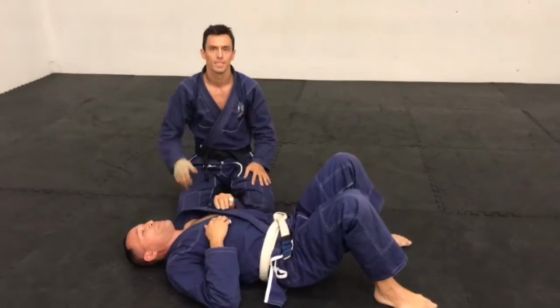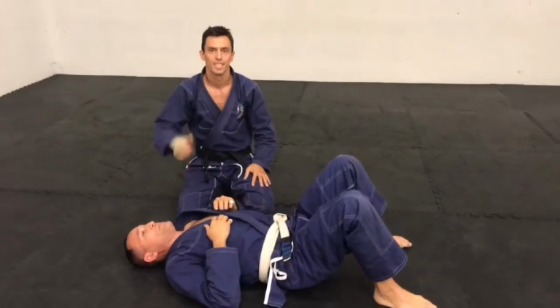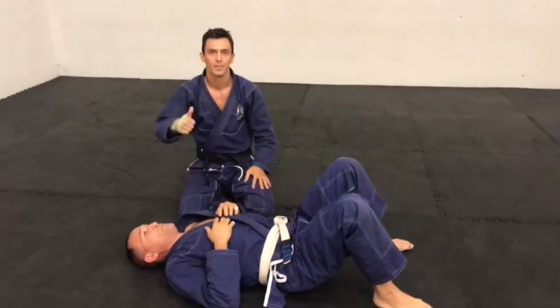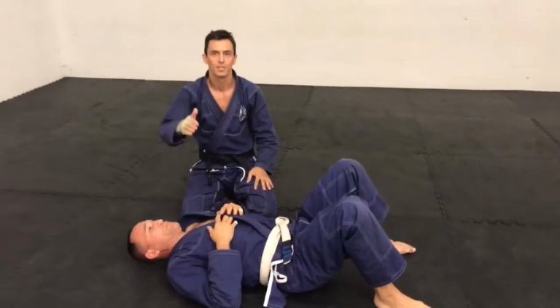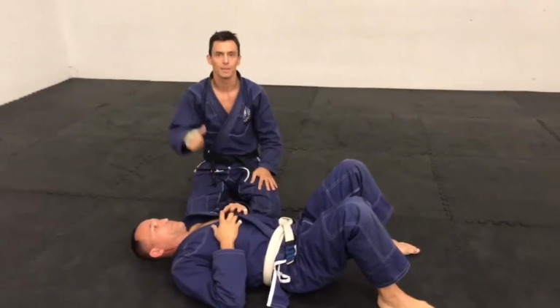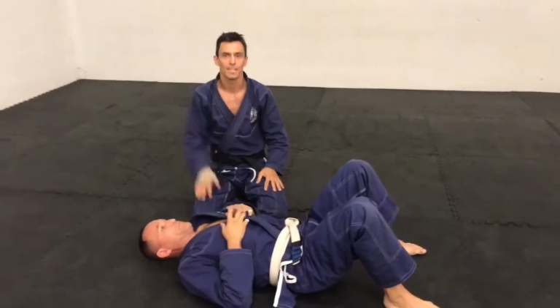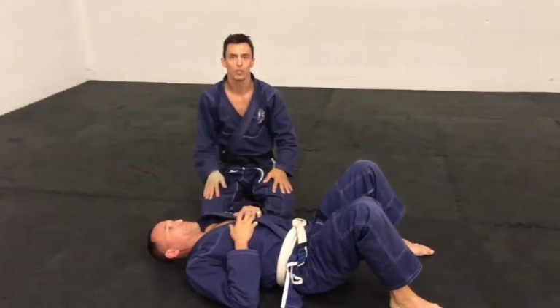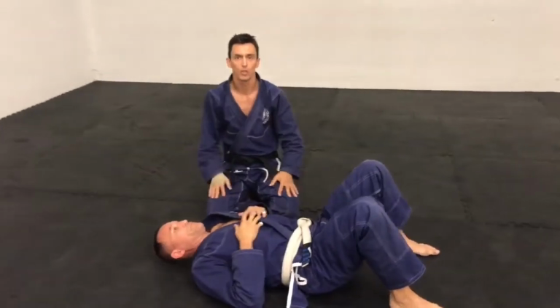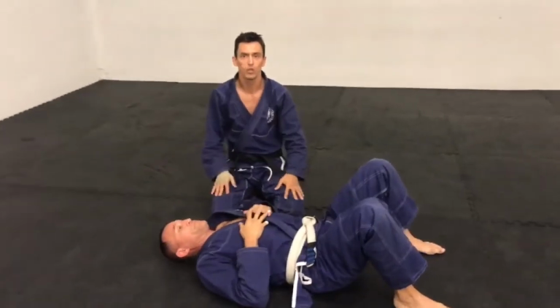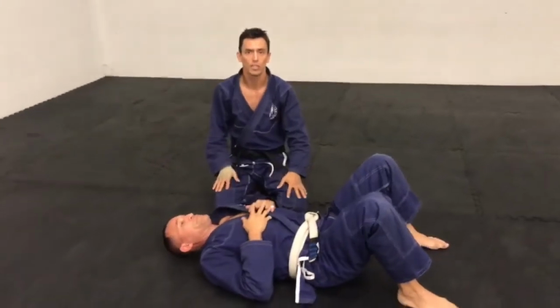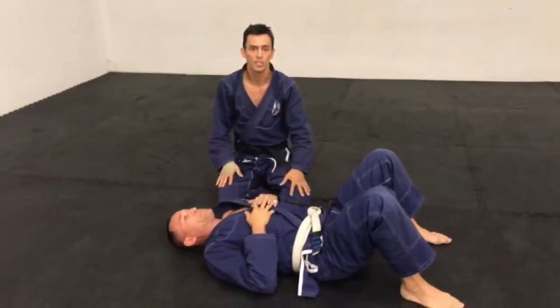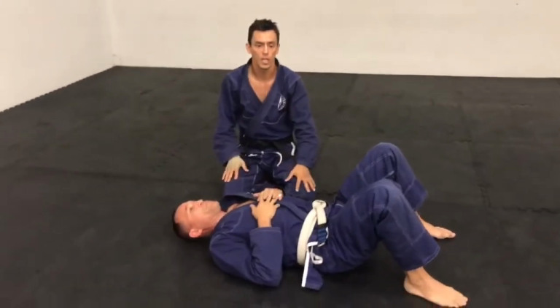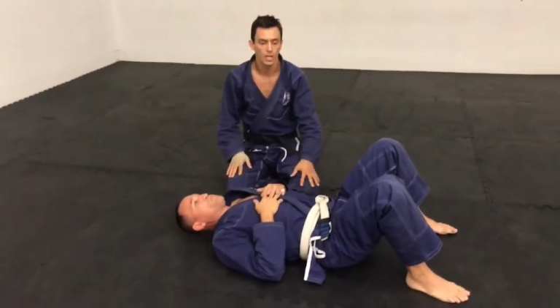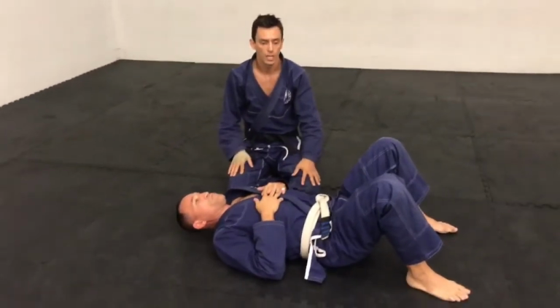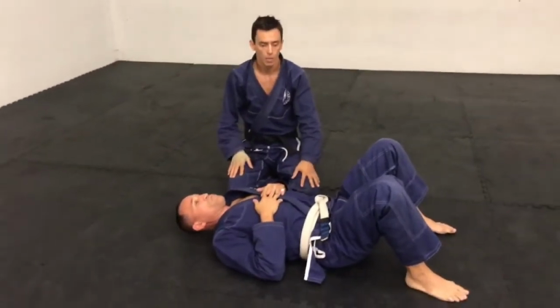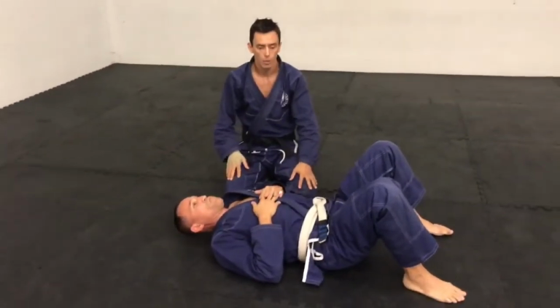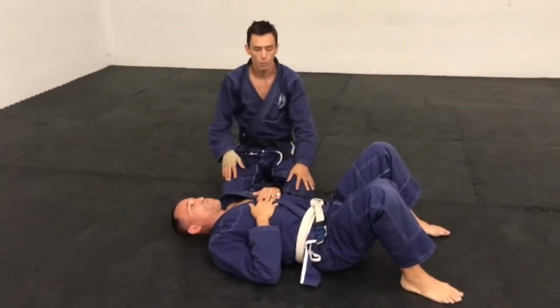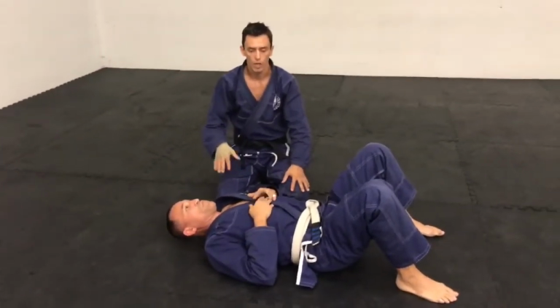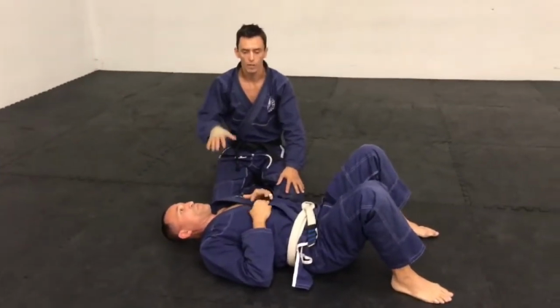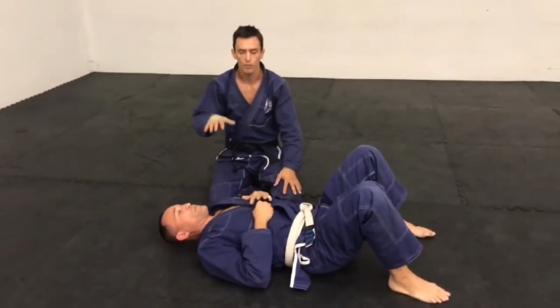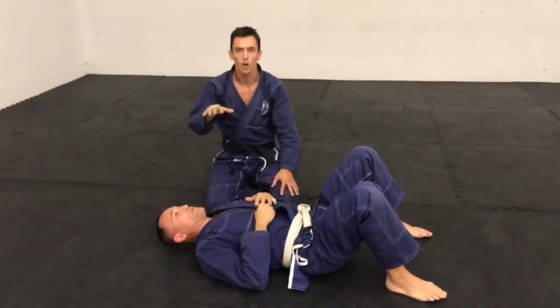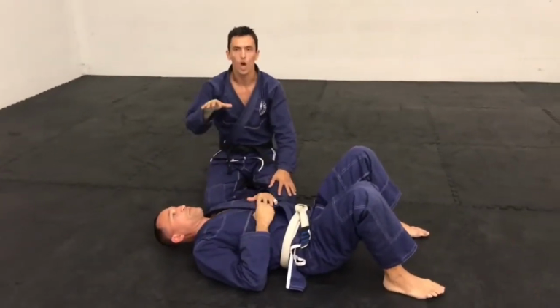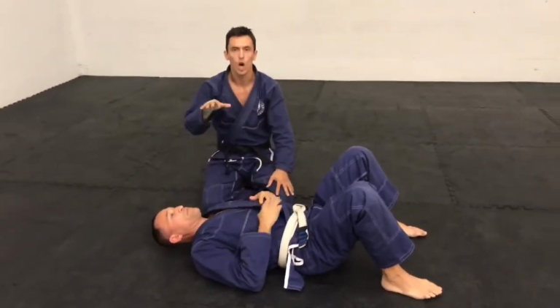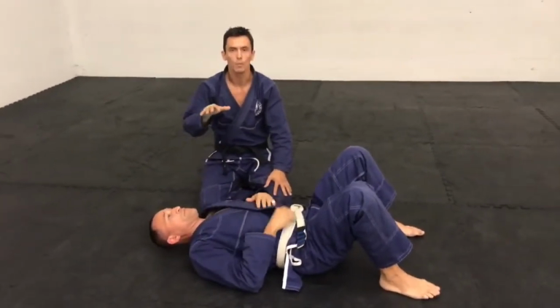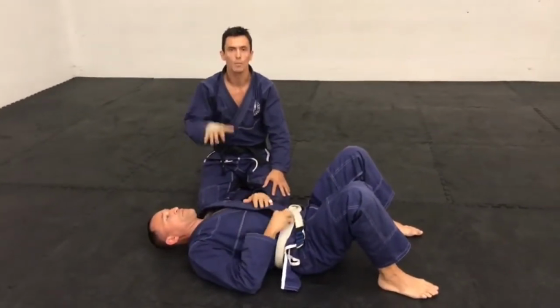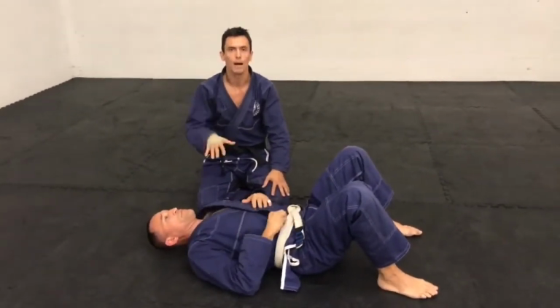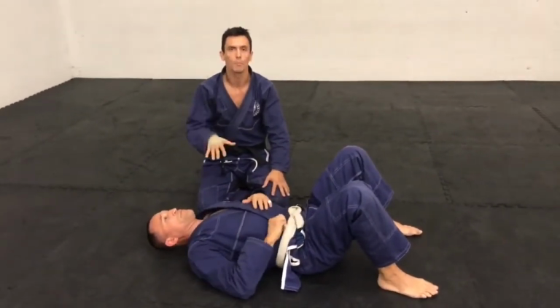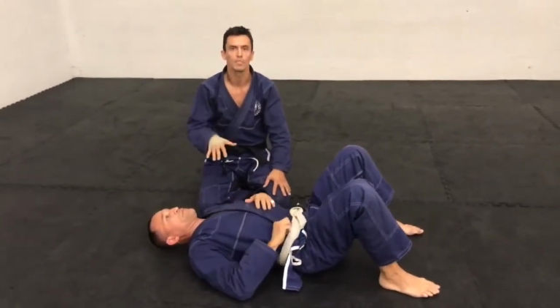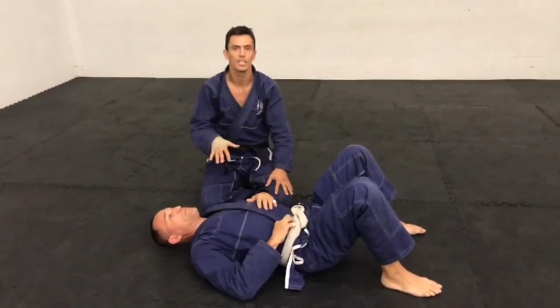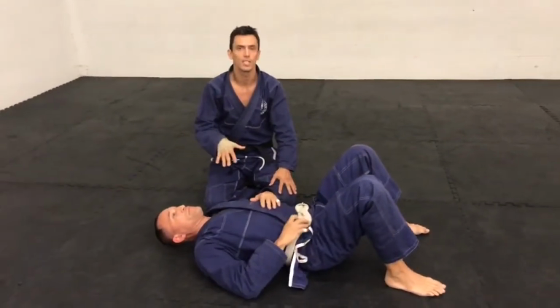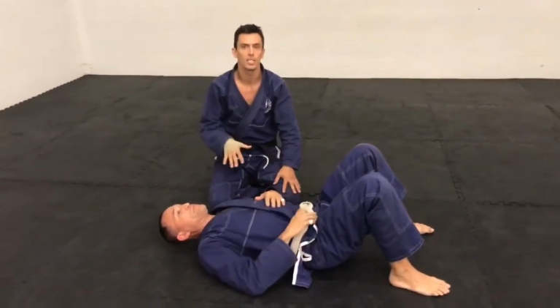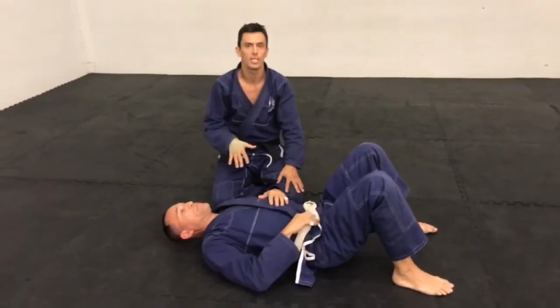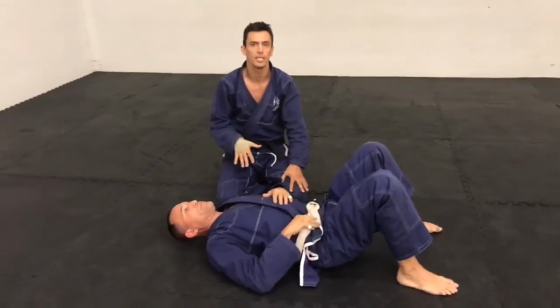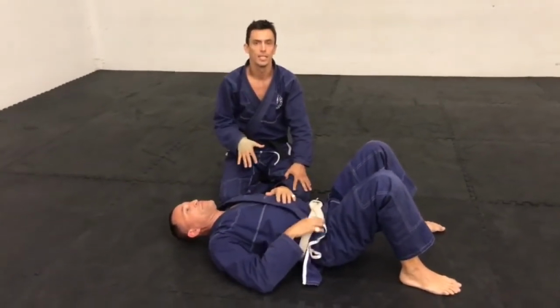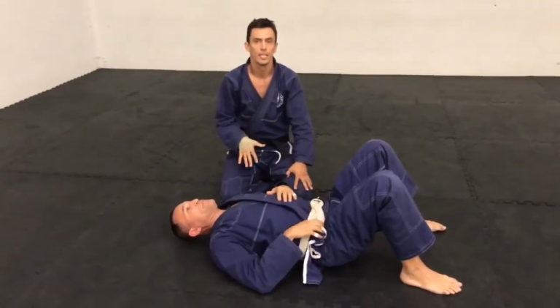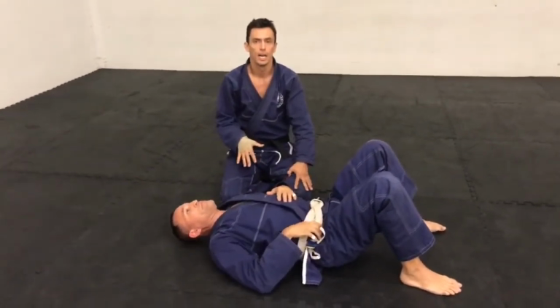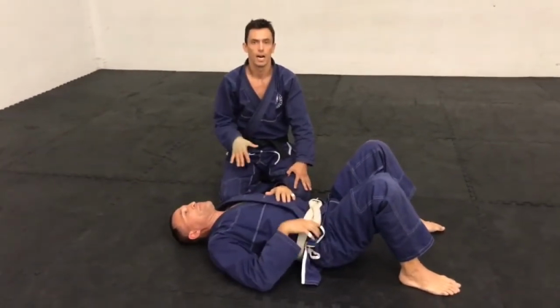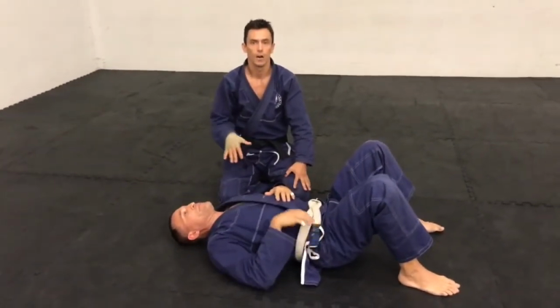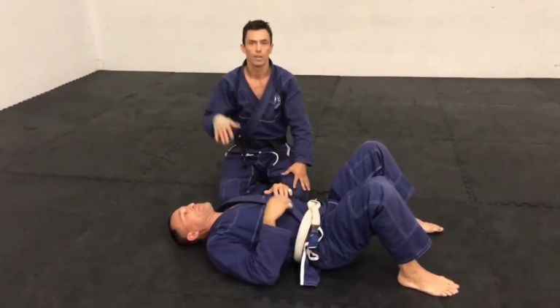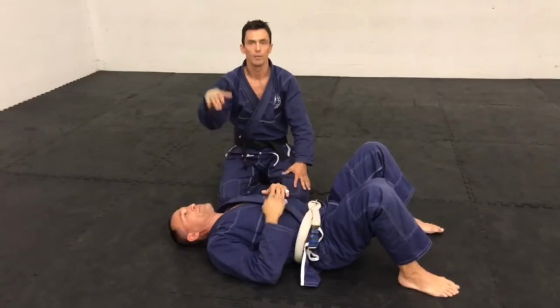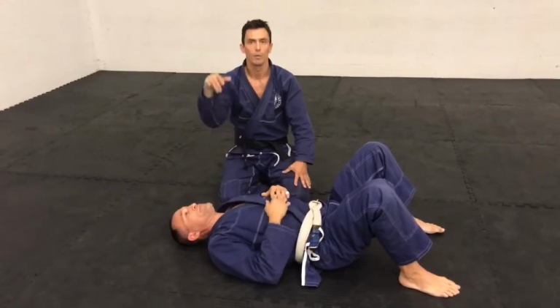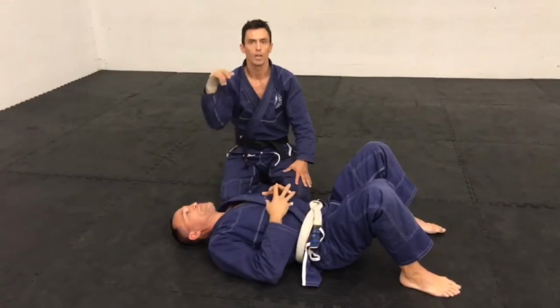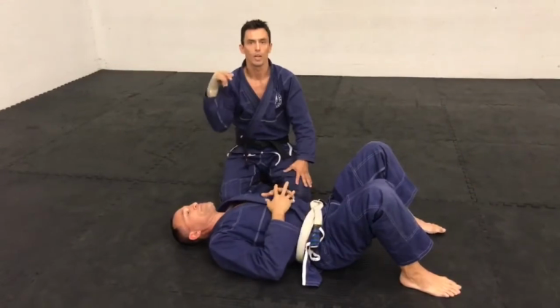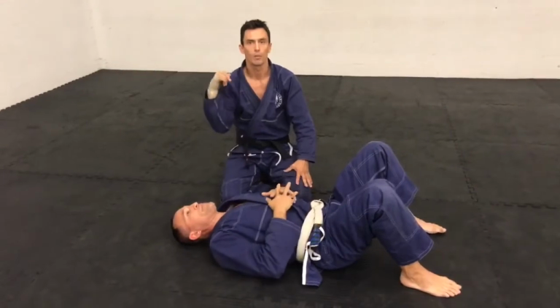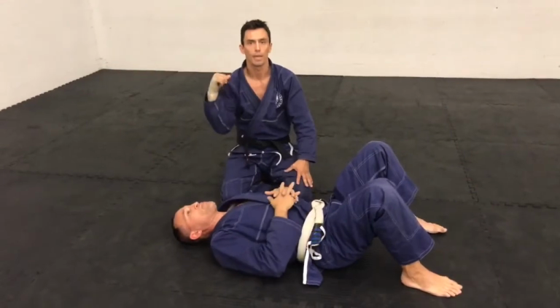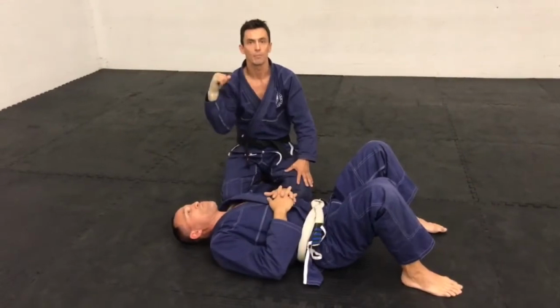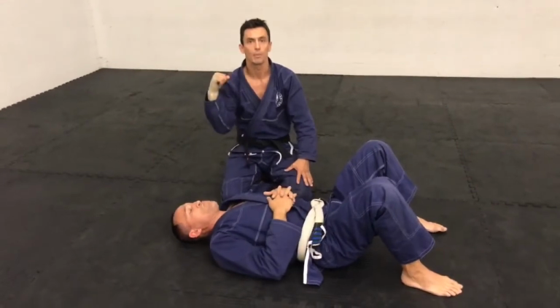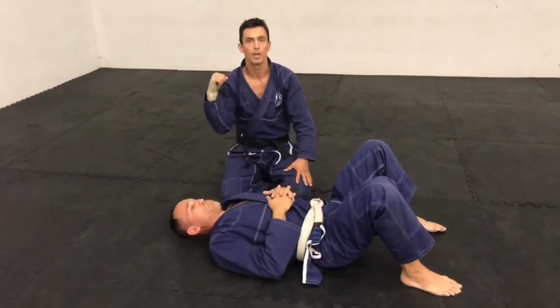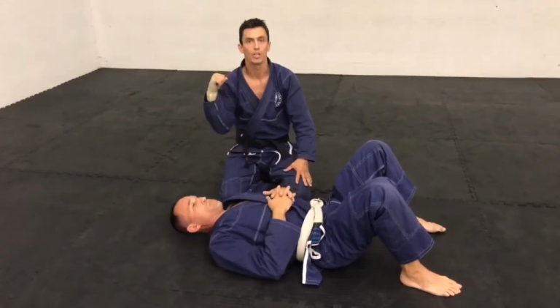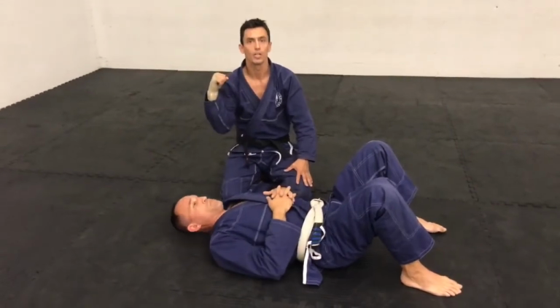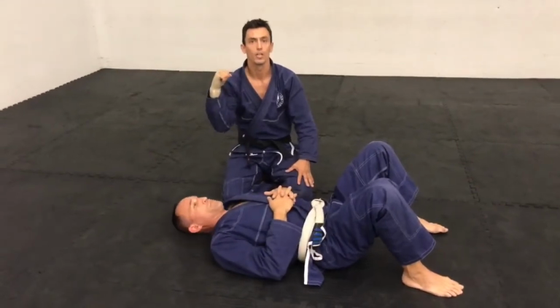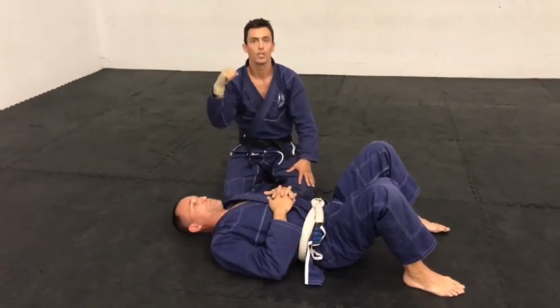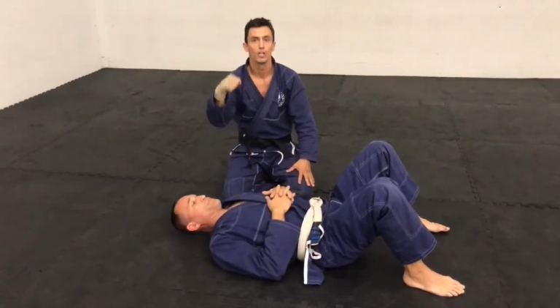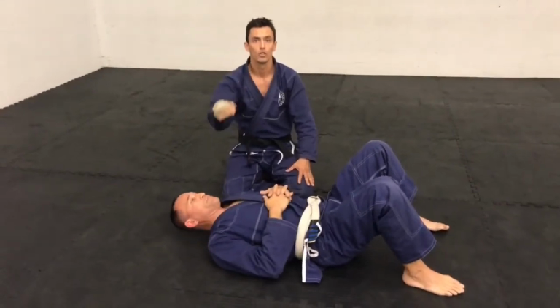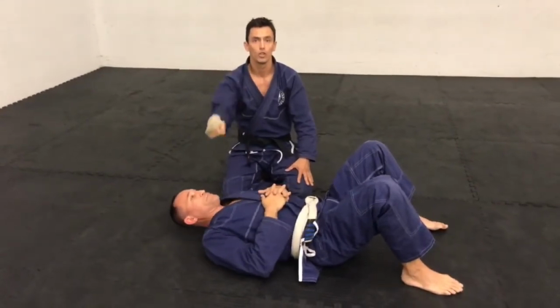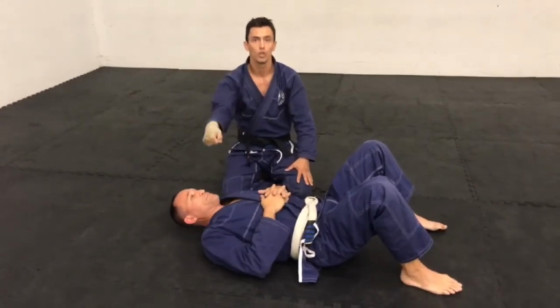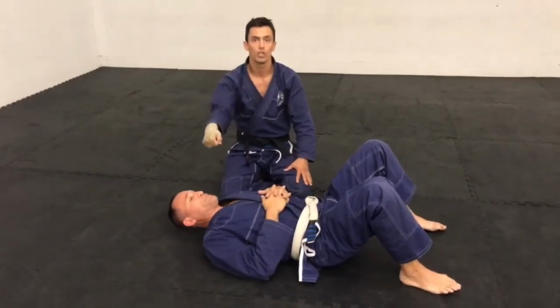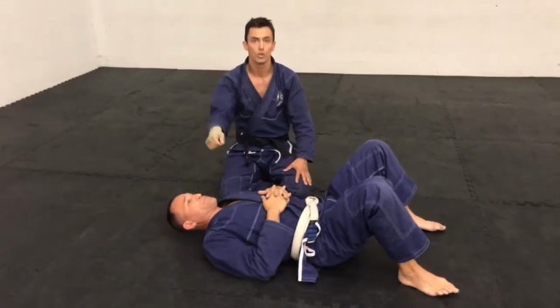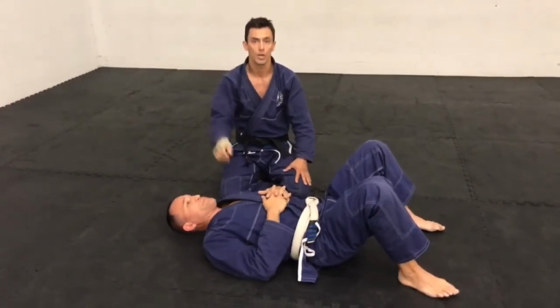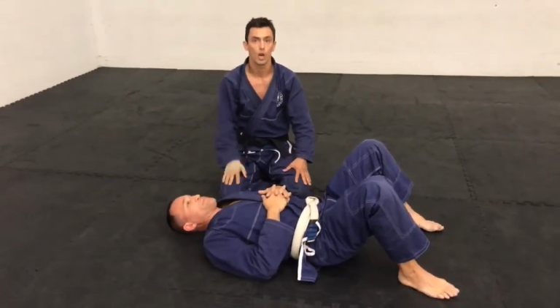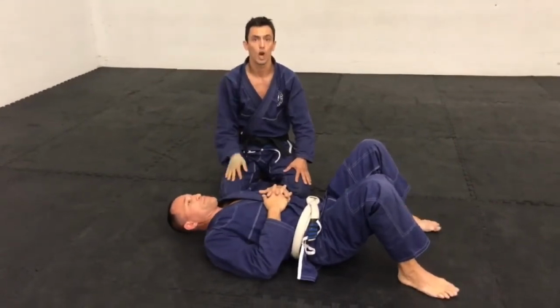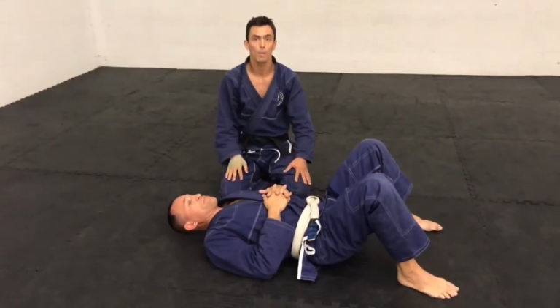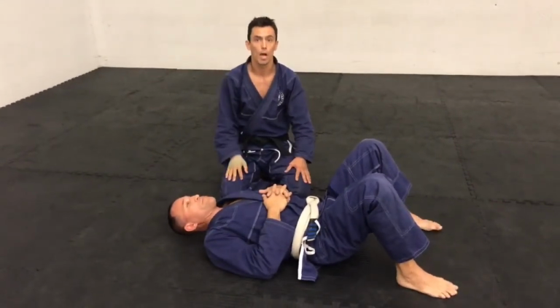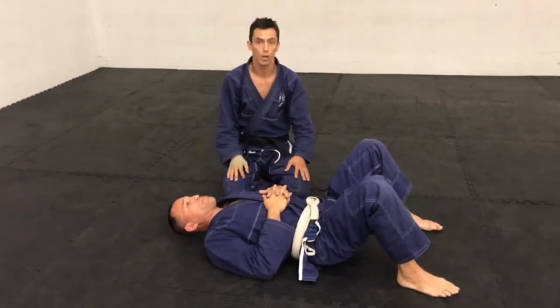What's up guys? Coach Lucas here. We're working from the mount position. We're going to be working on the paintbrush to the straight arm lock.